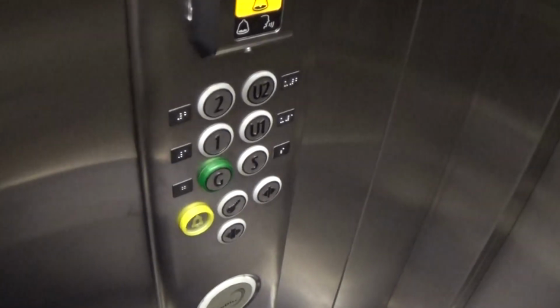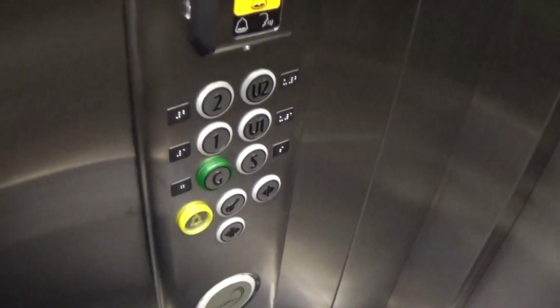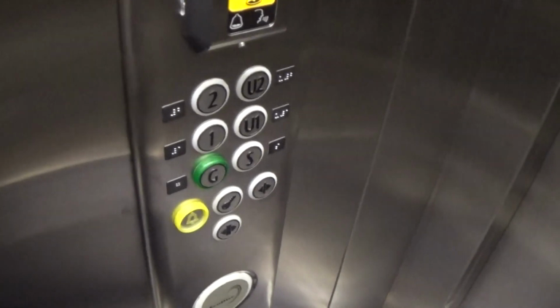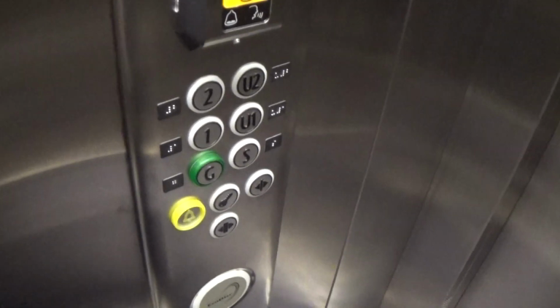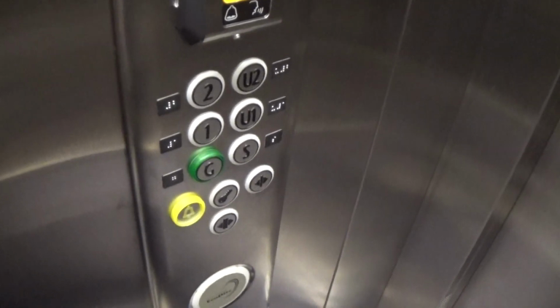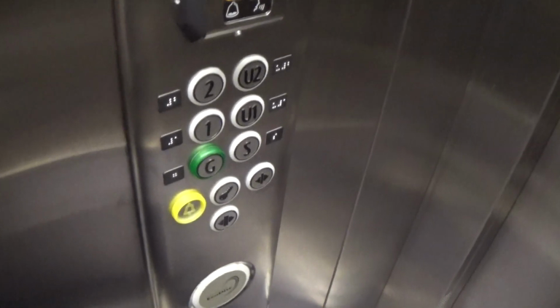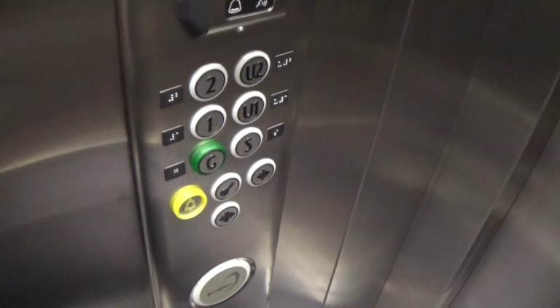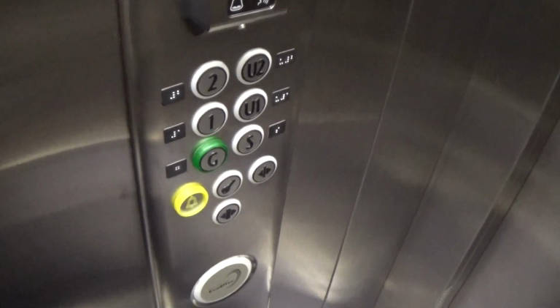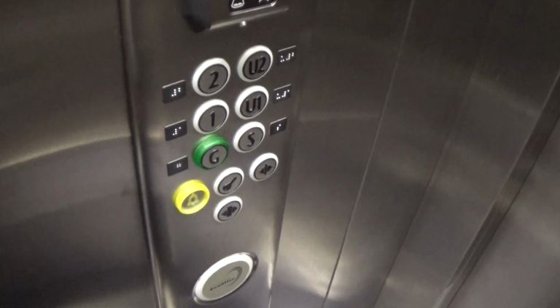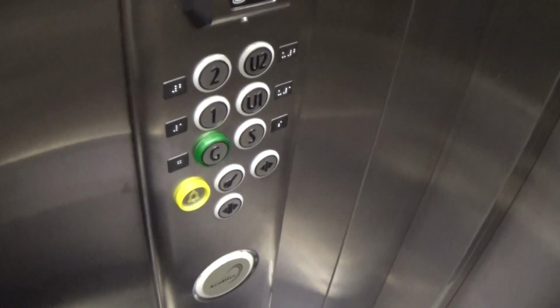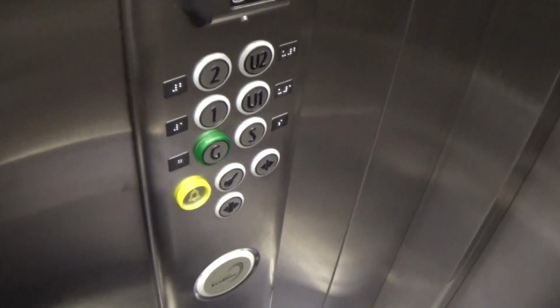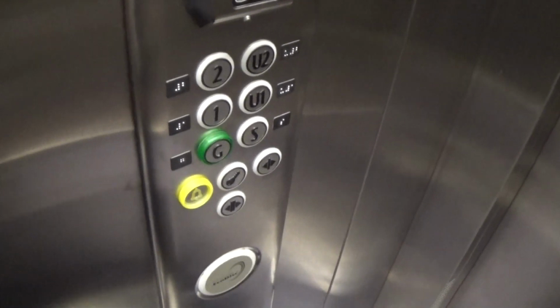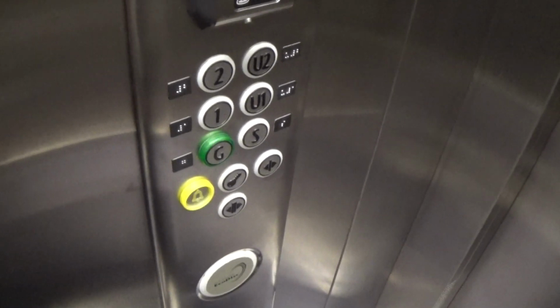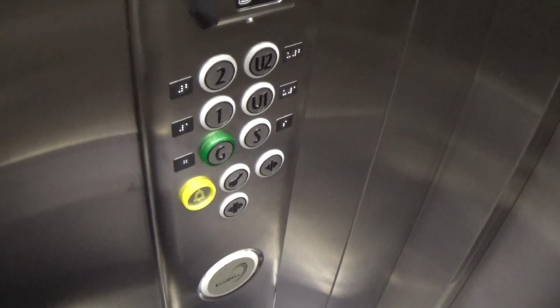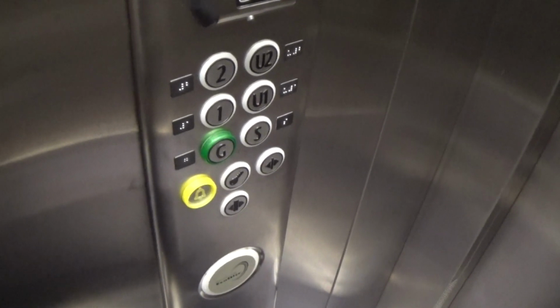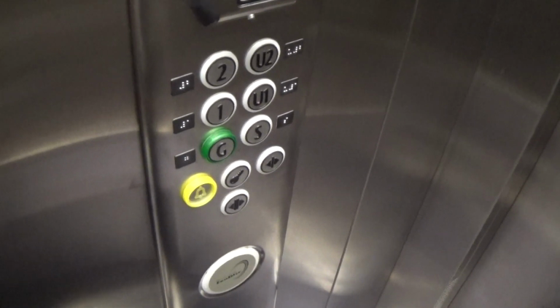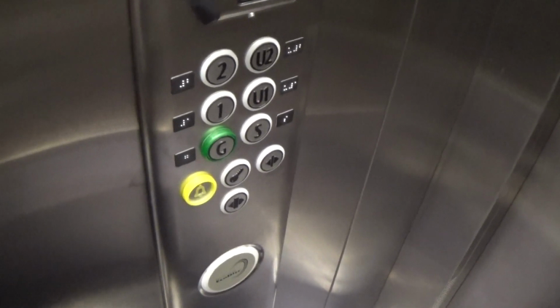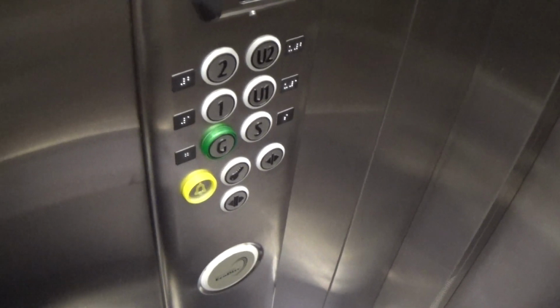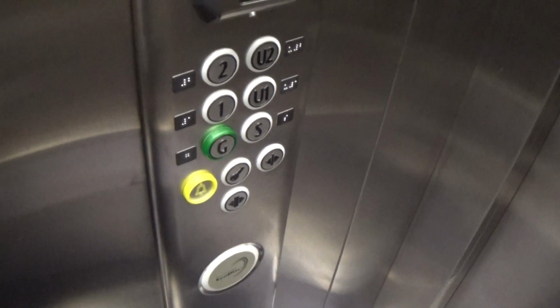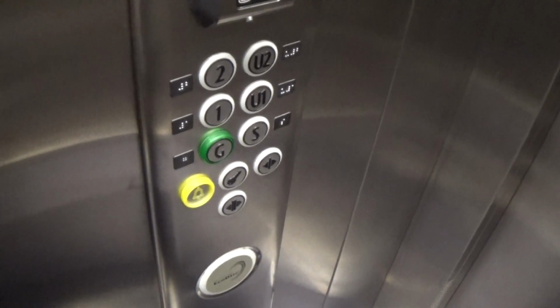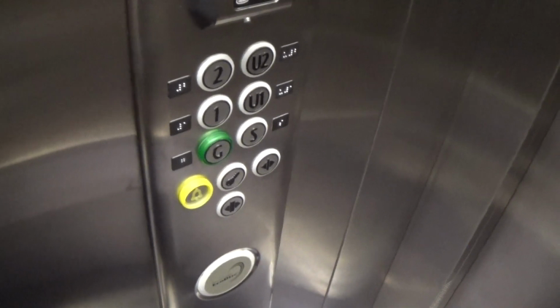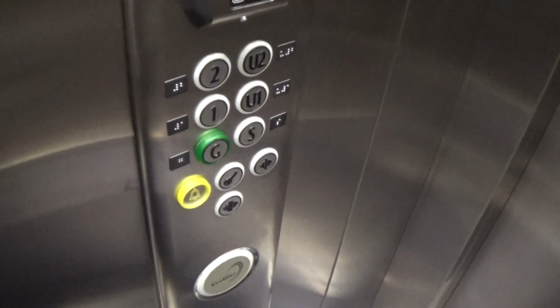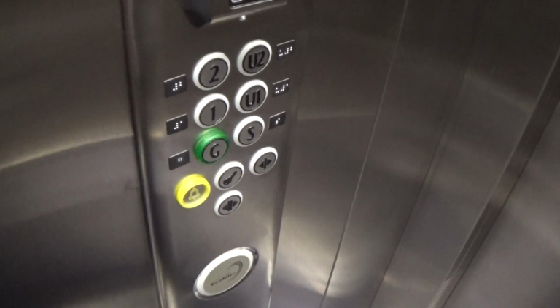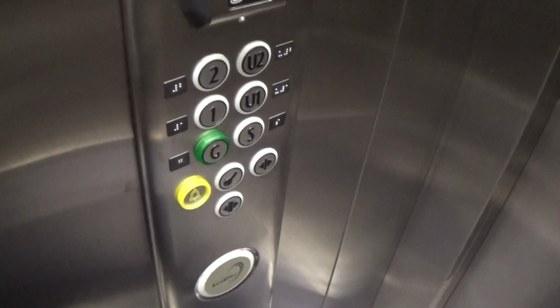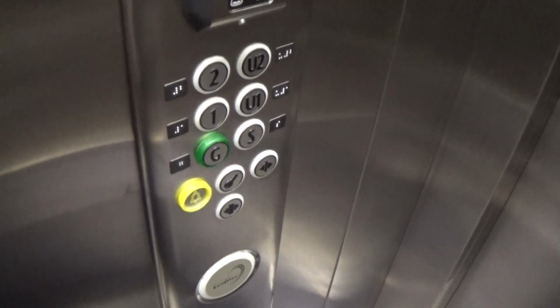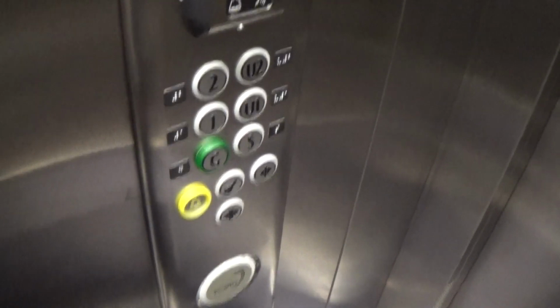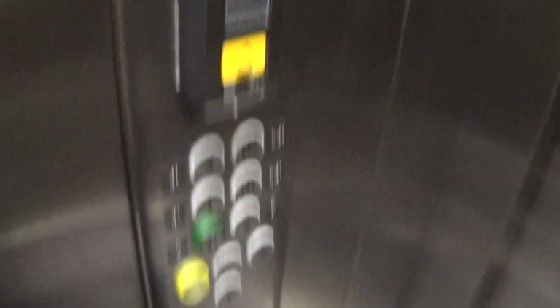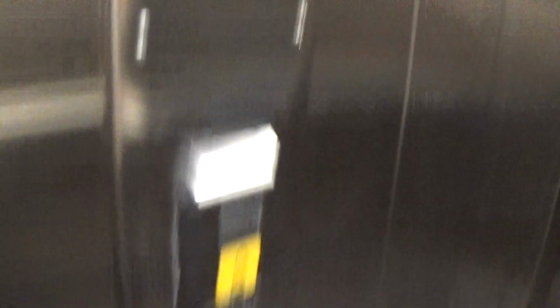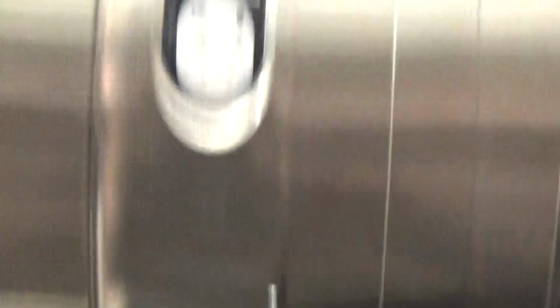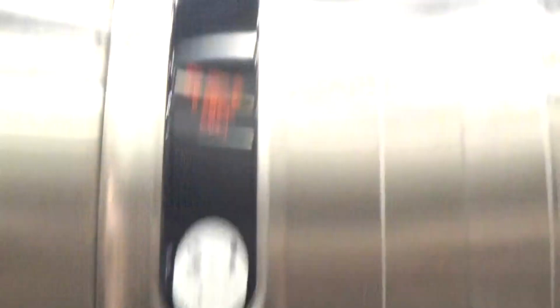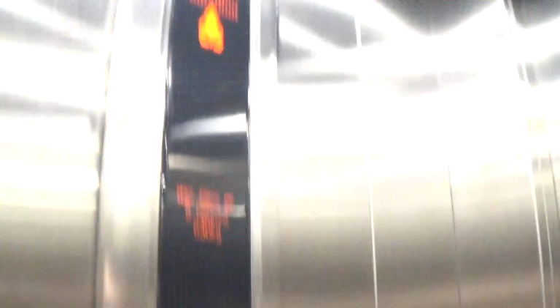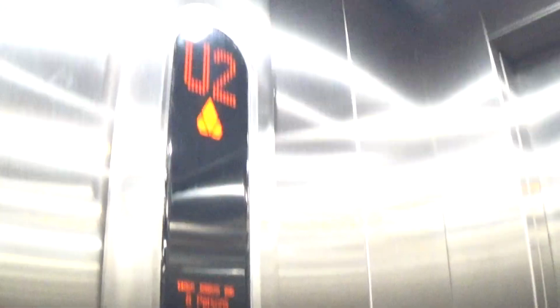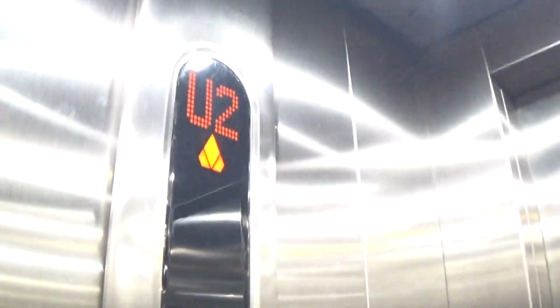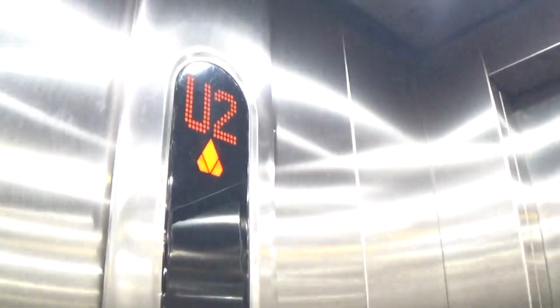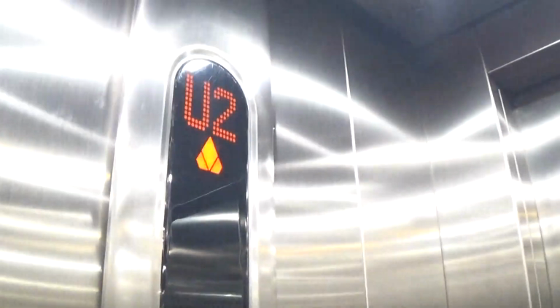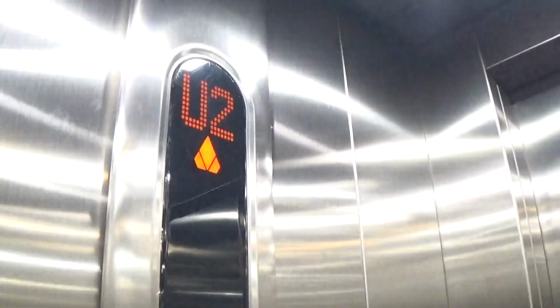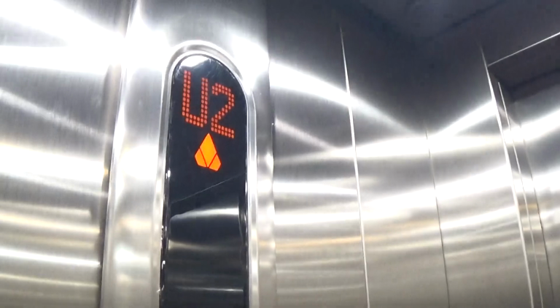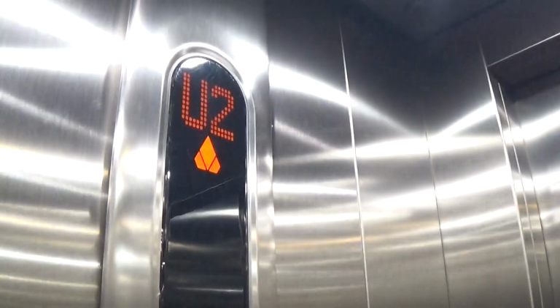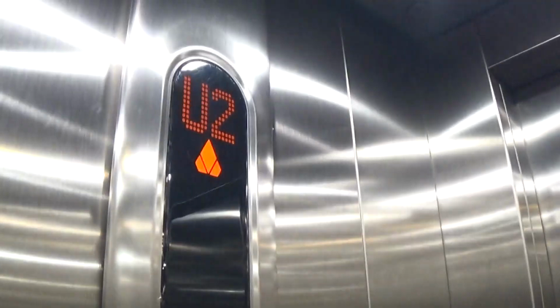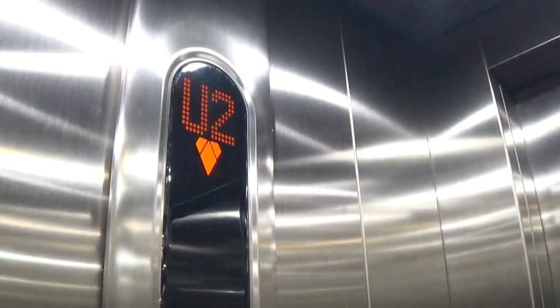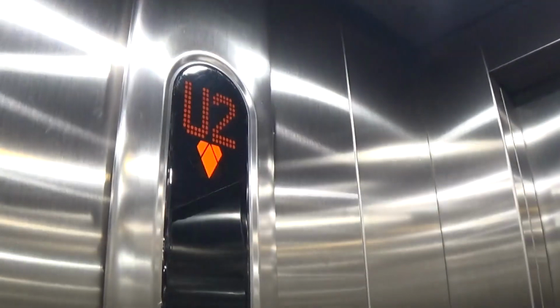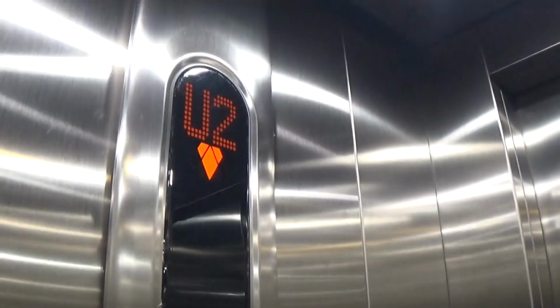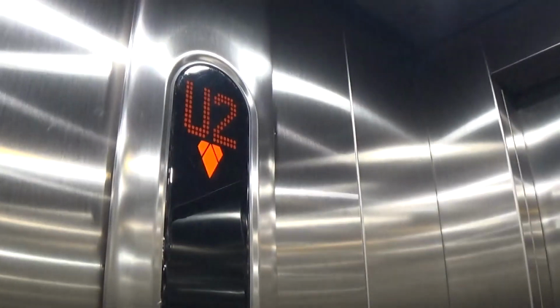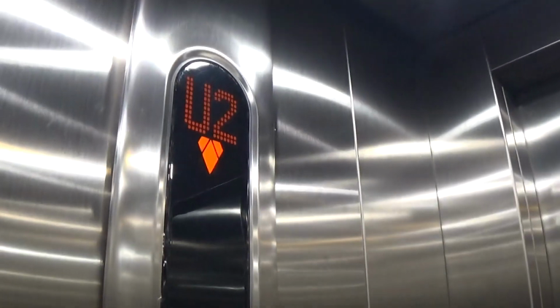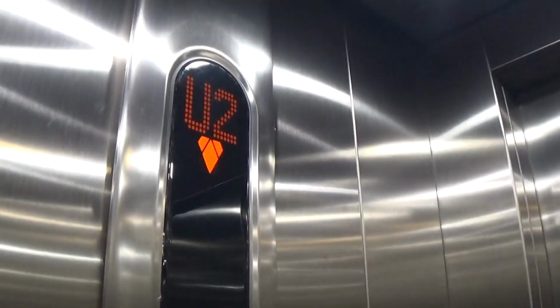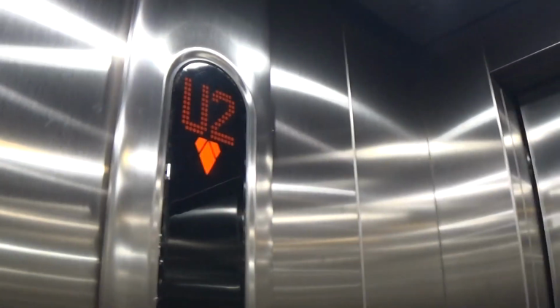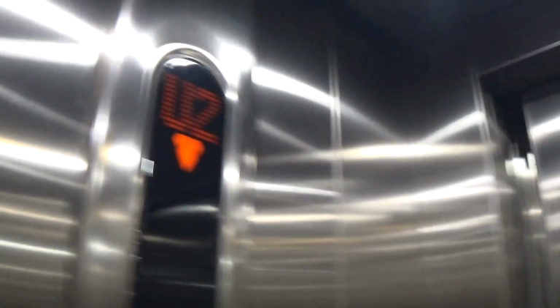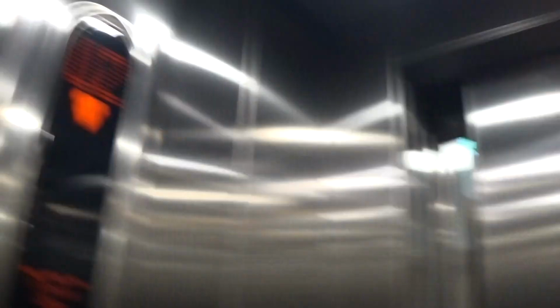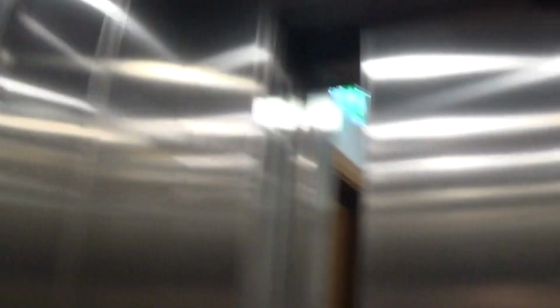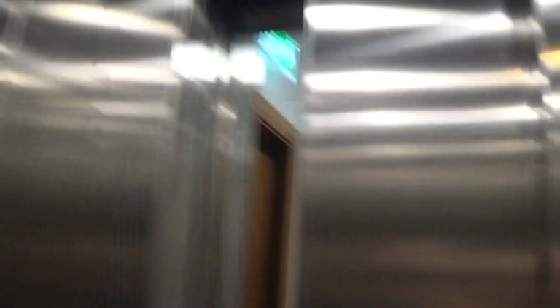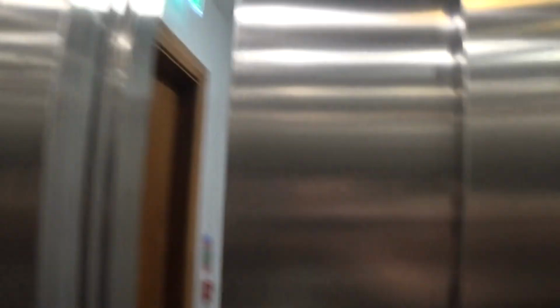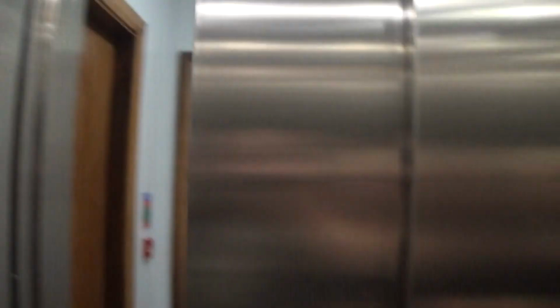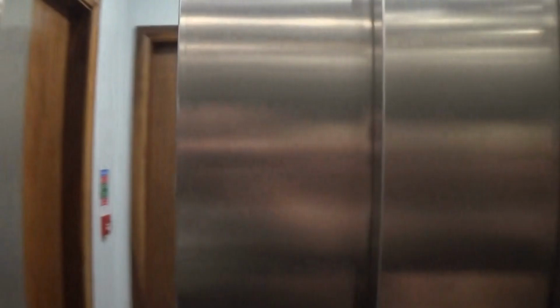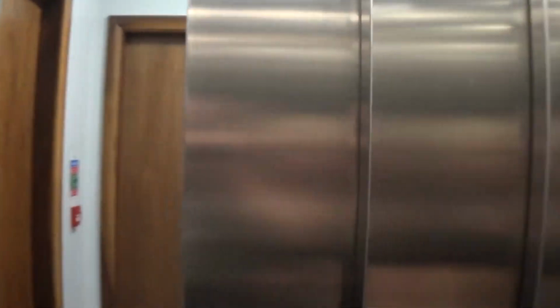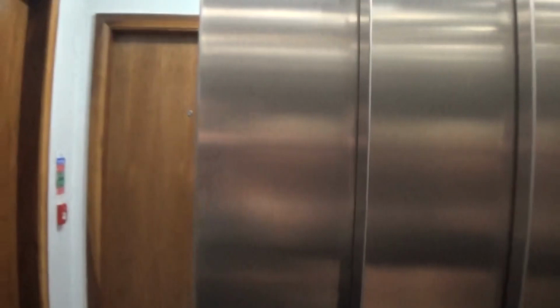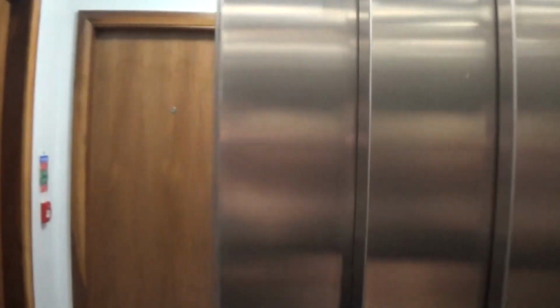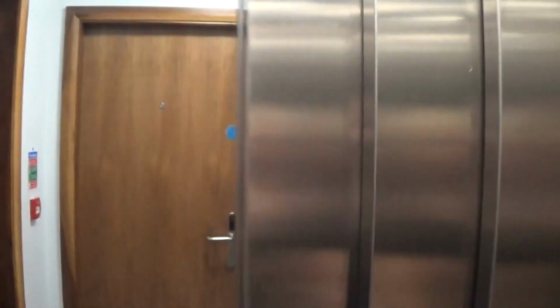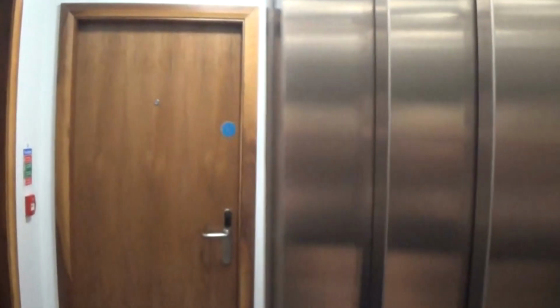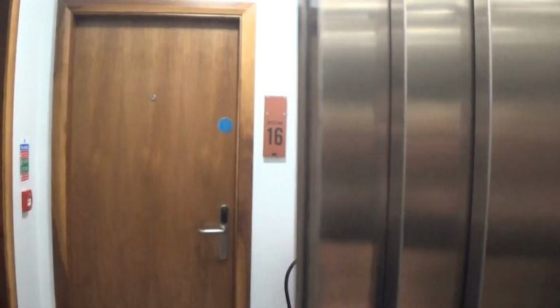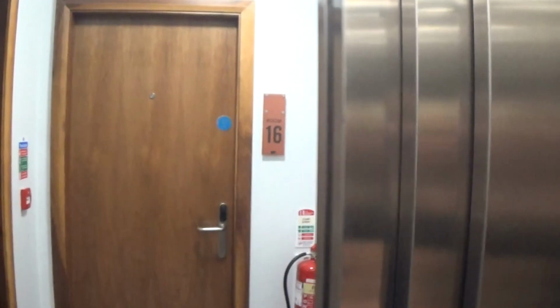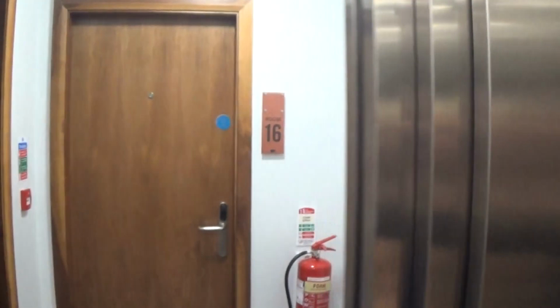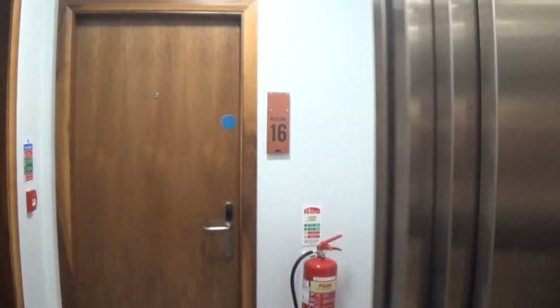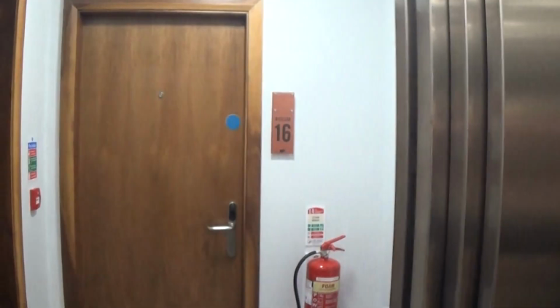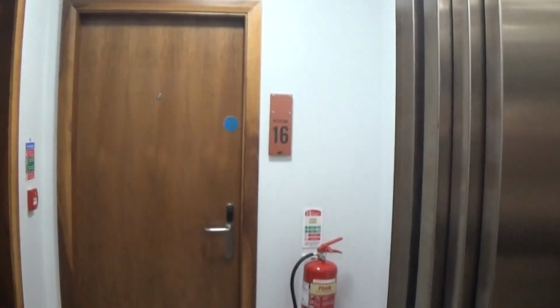Here we are at U2. These are the fixtures — Kone EcoDisc logo. I think U2 opens up over here — yep.